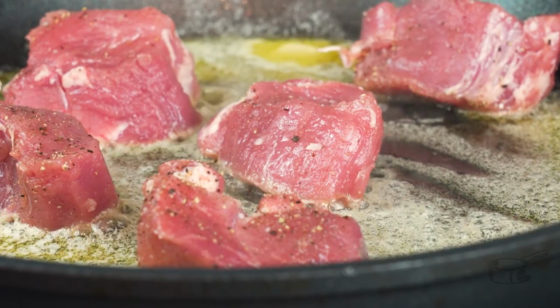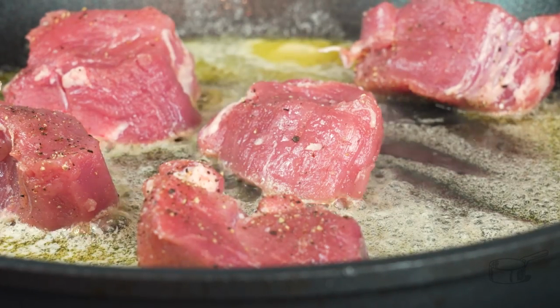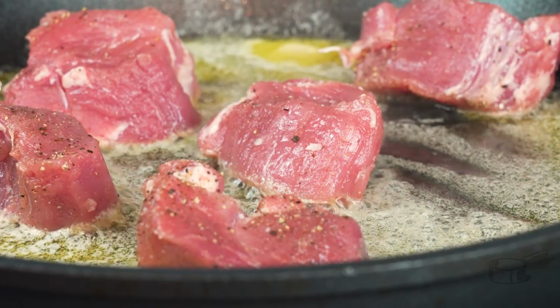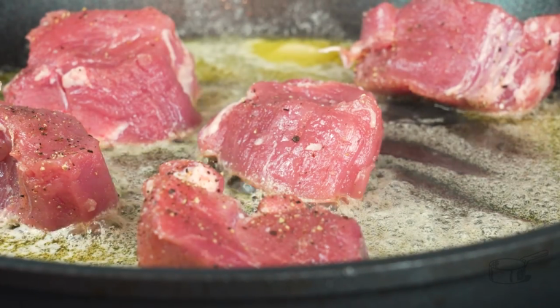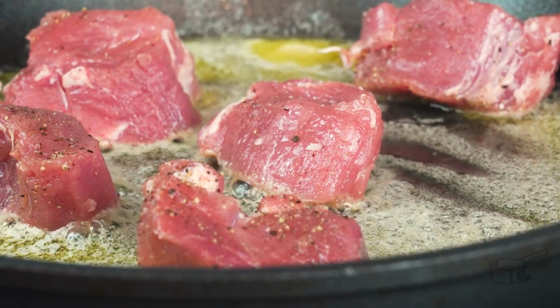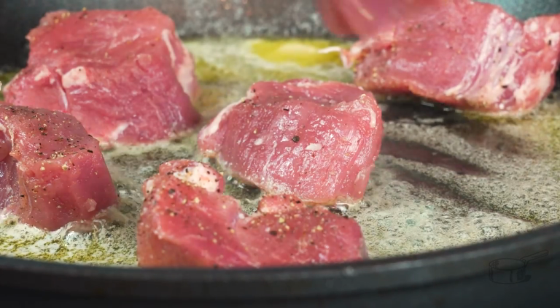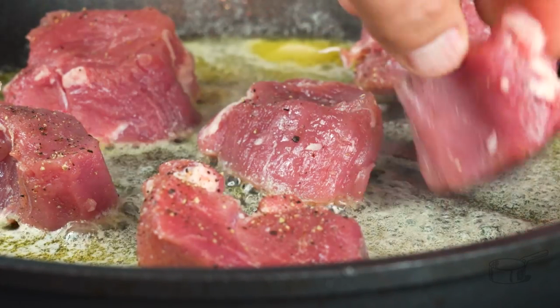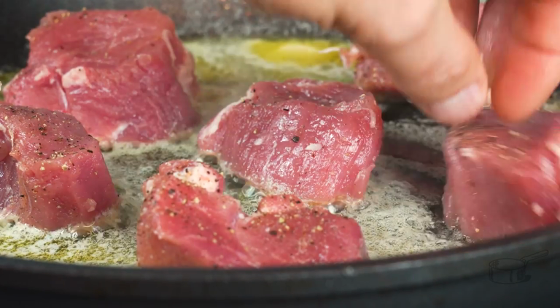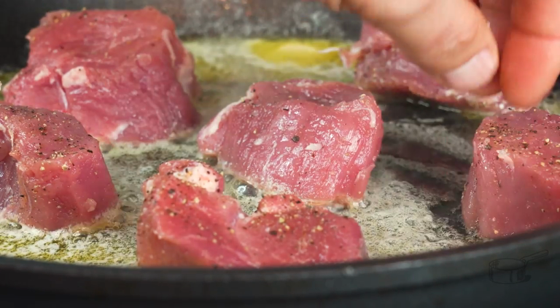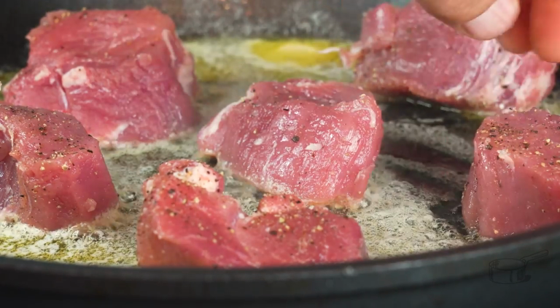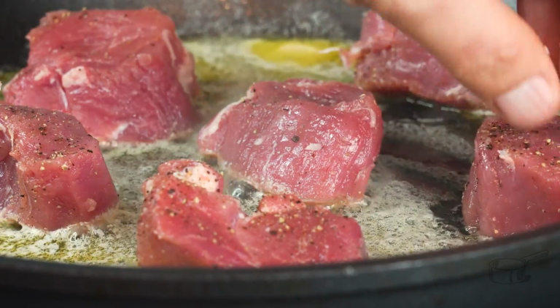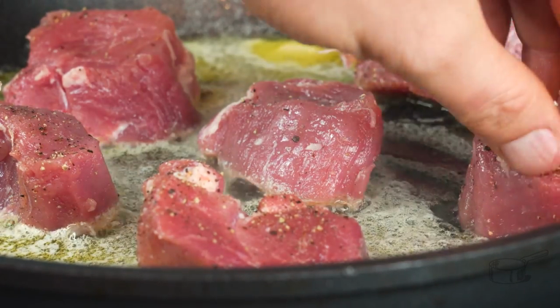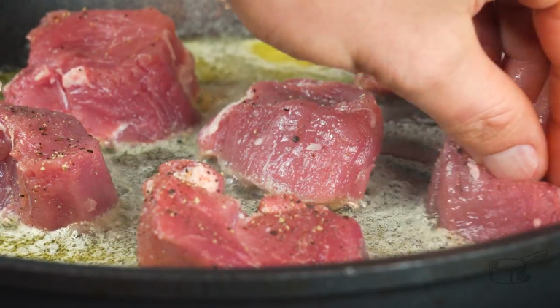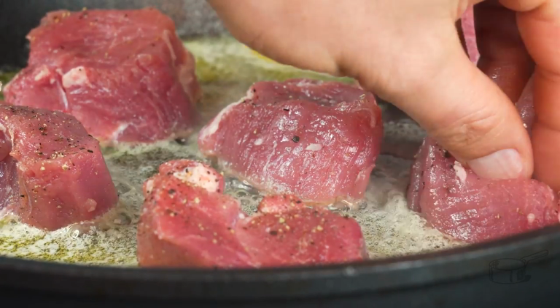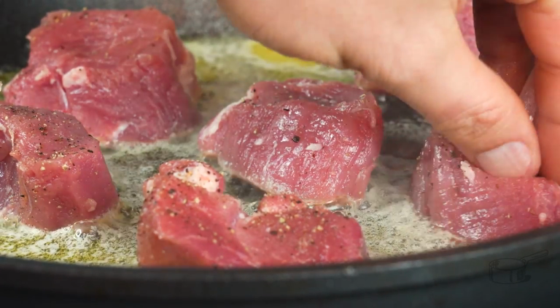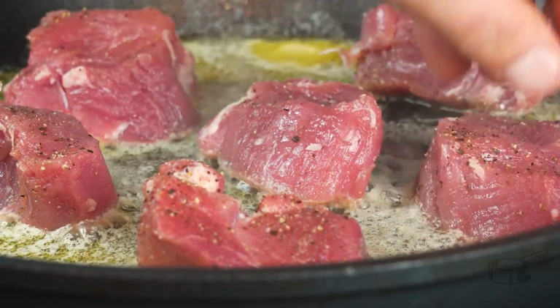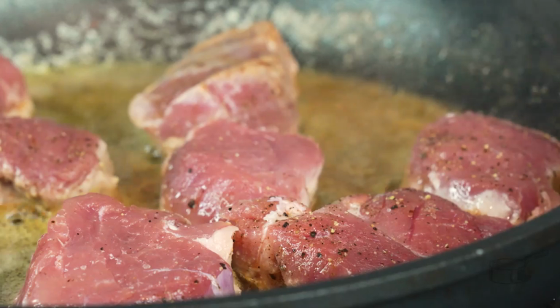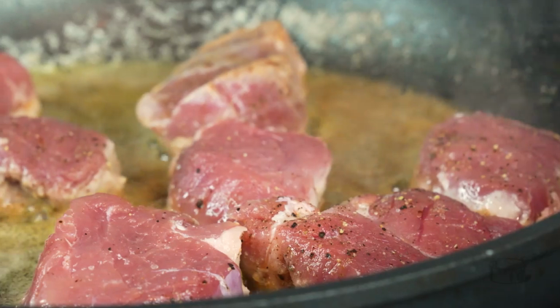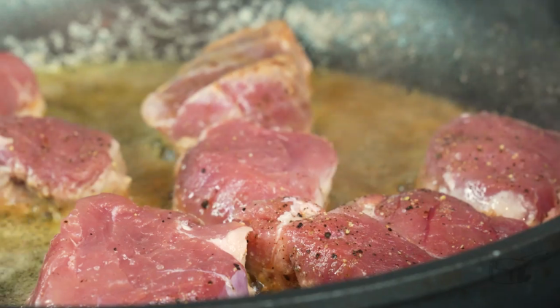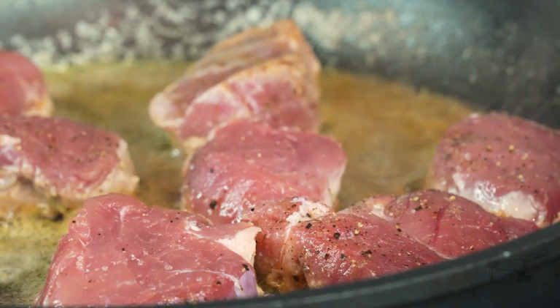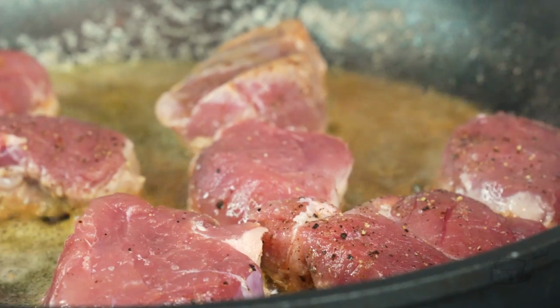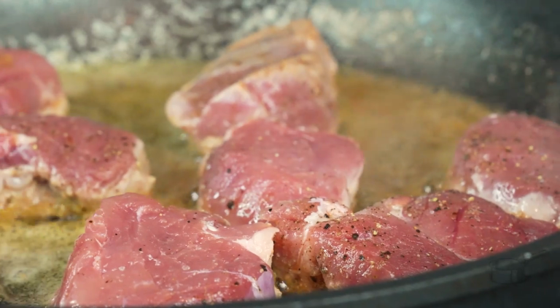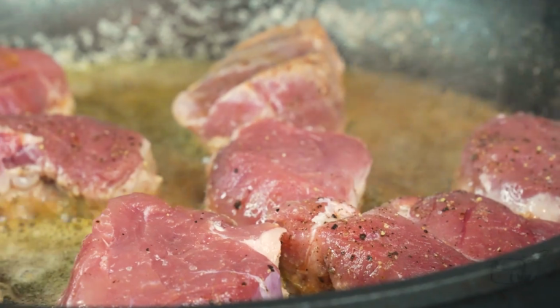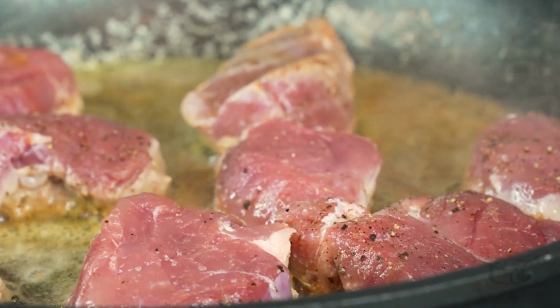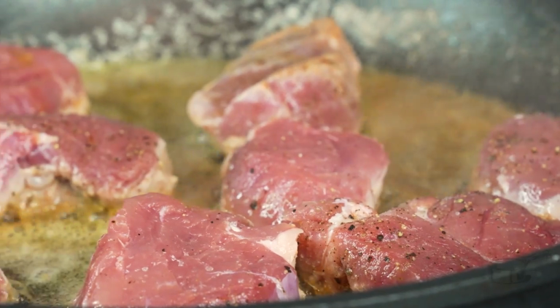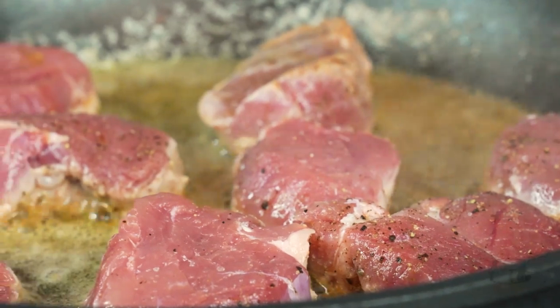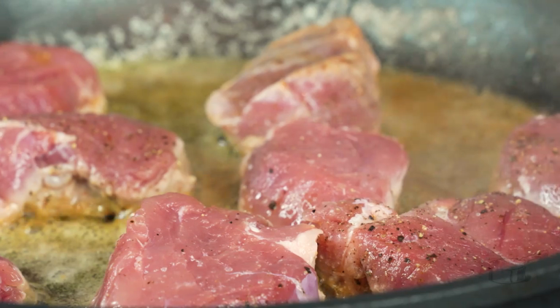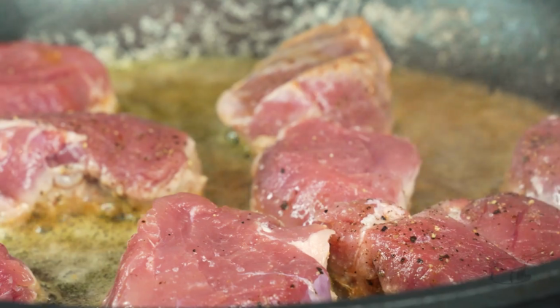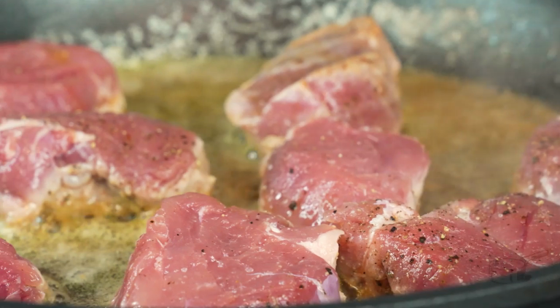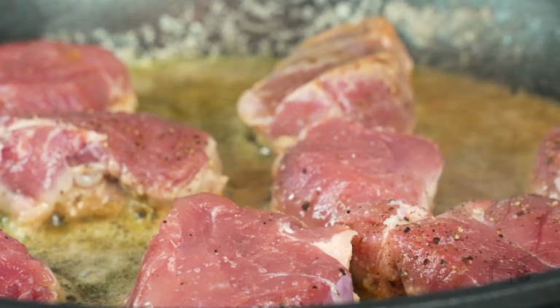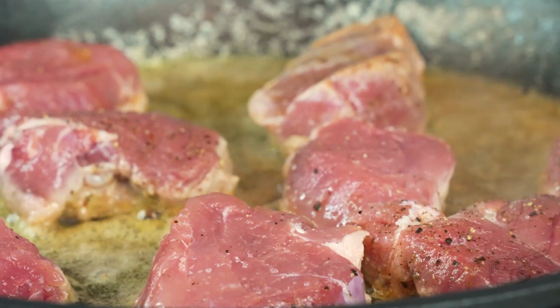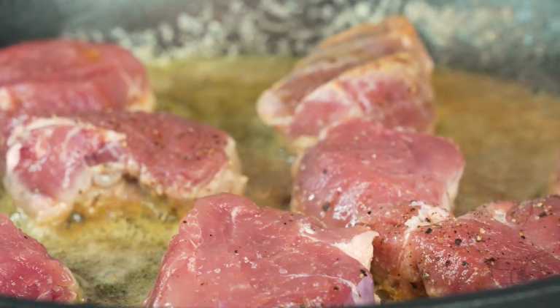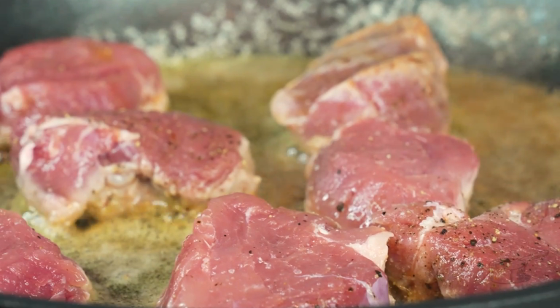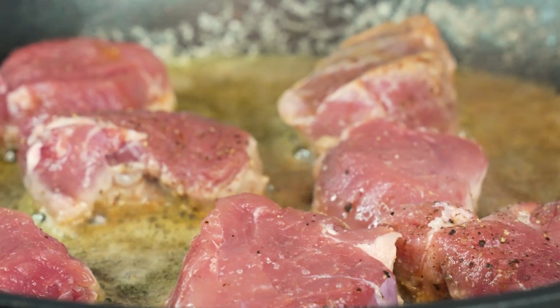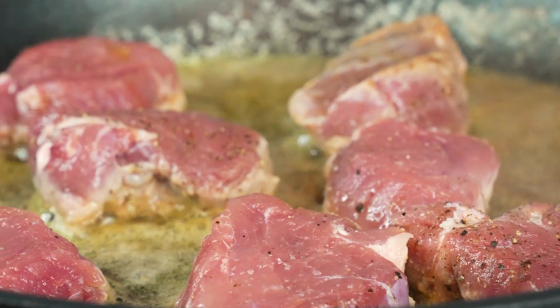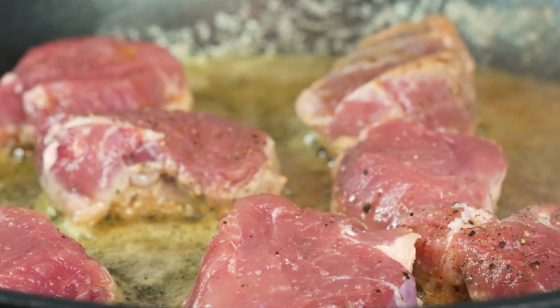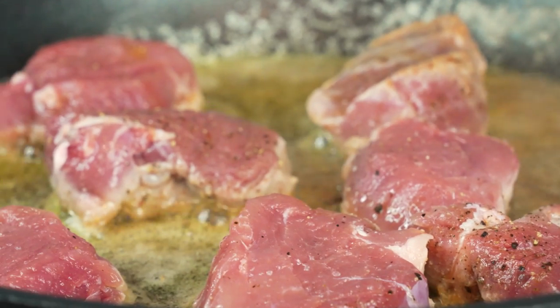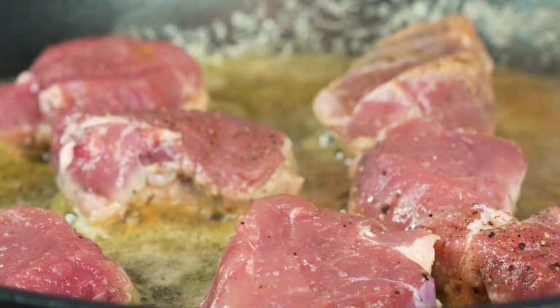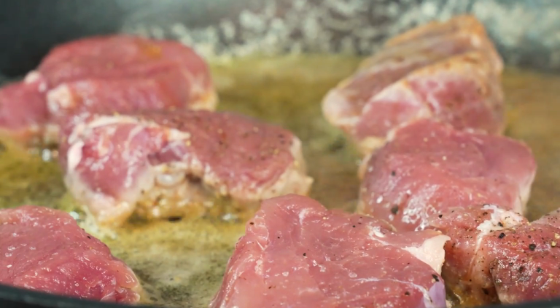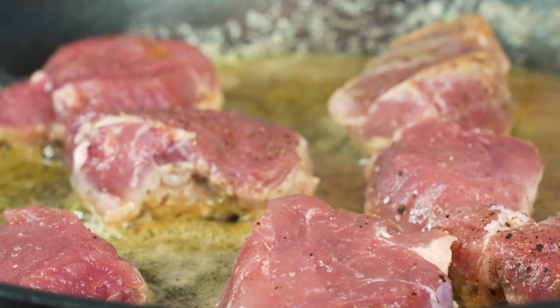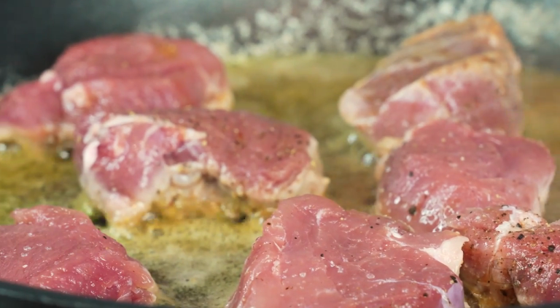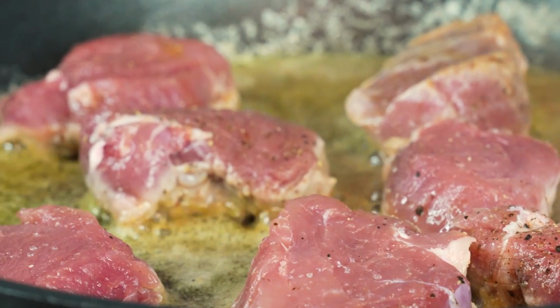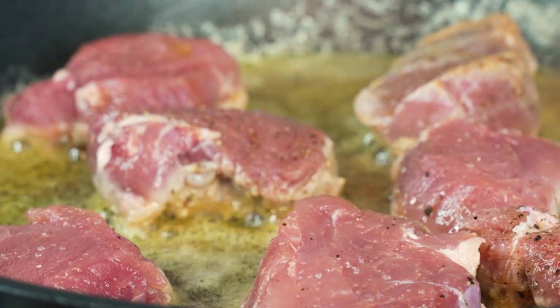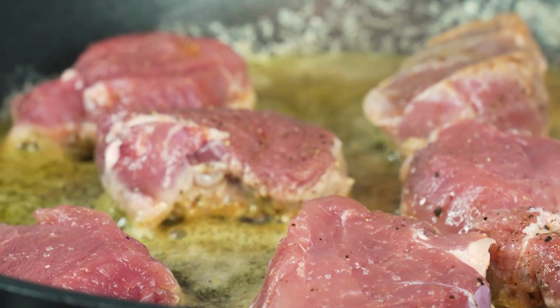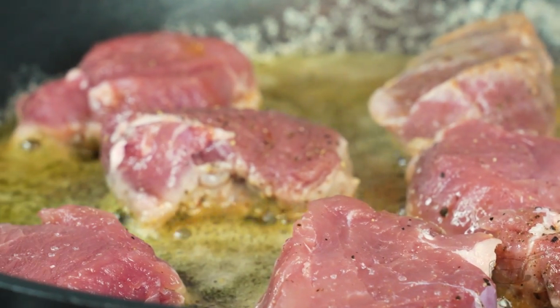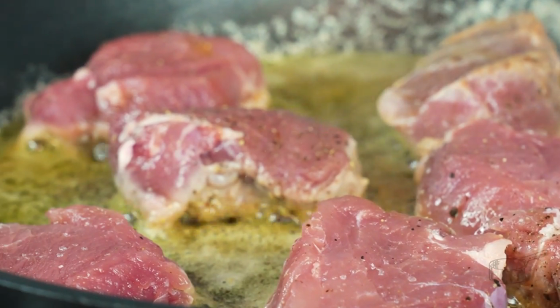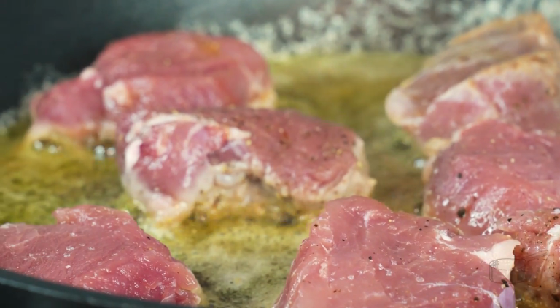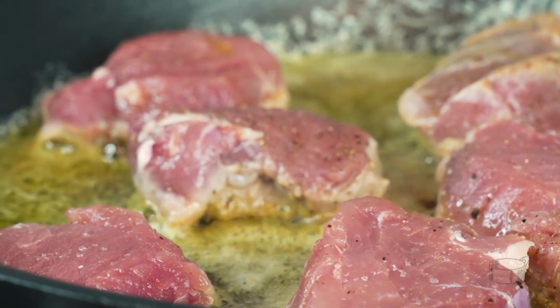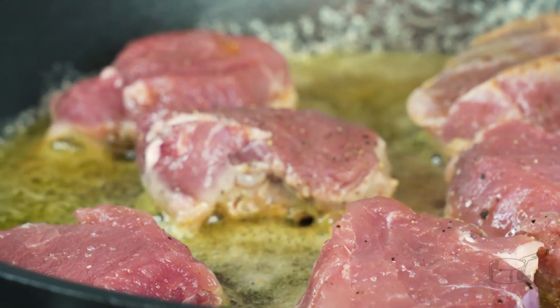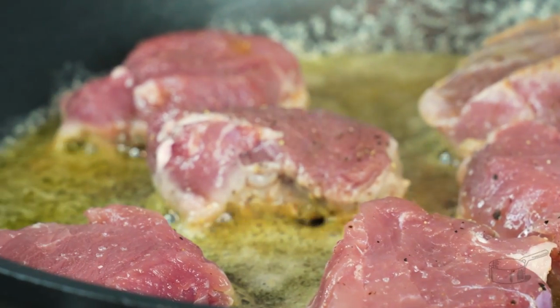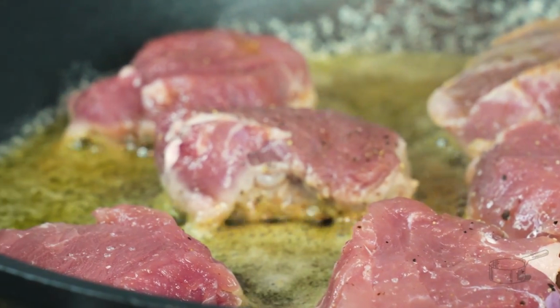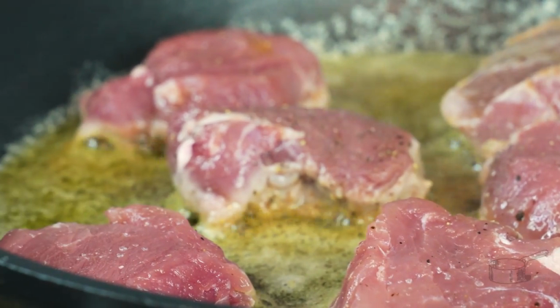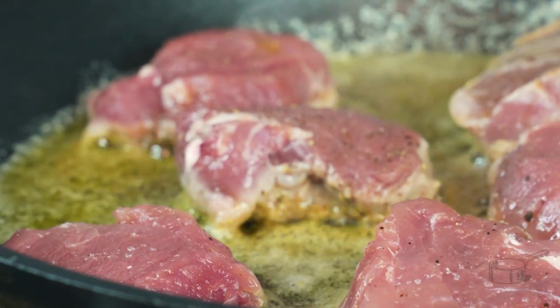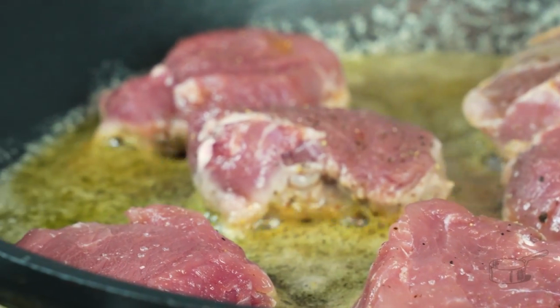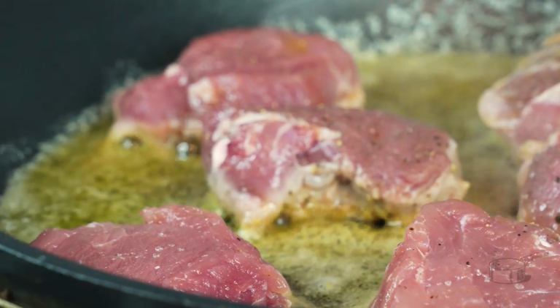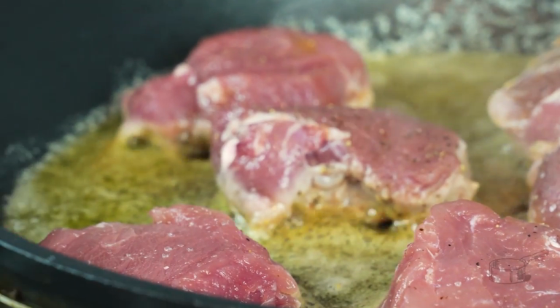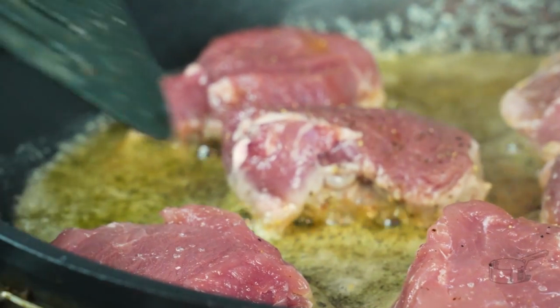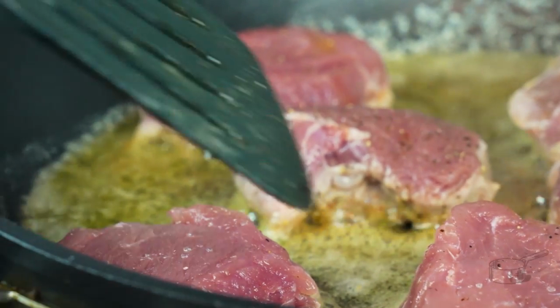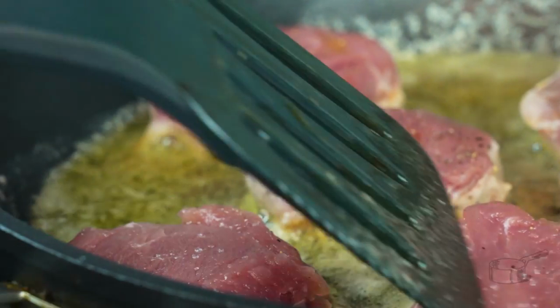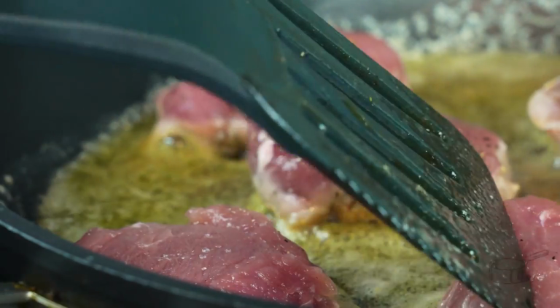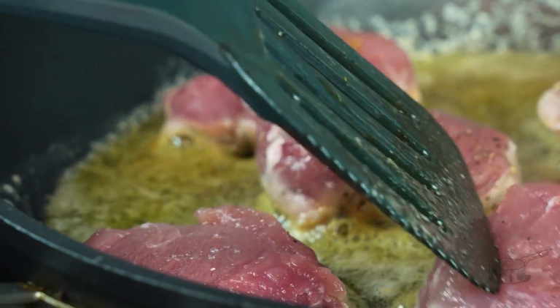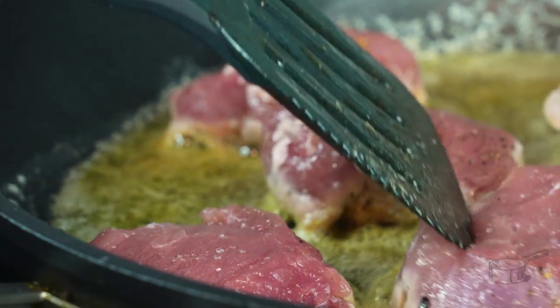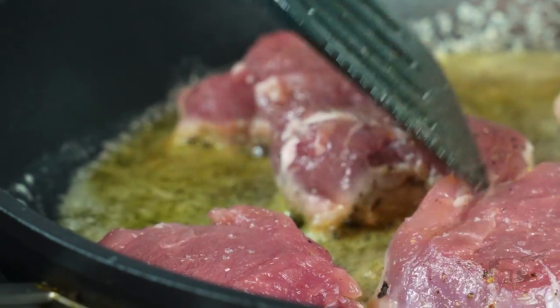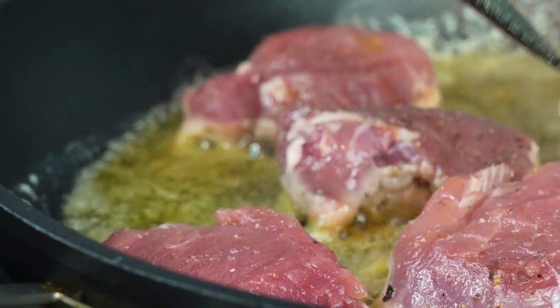Now it's time to sear. Fry your medallions in butter and keep them on the pan until they develop that golden brown crisp we all know and love.